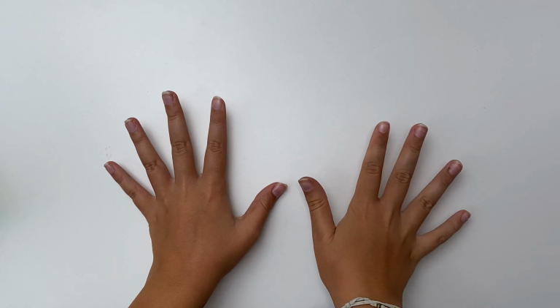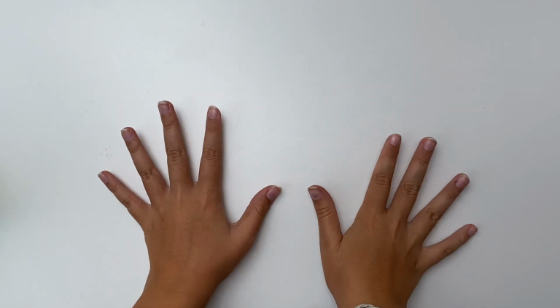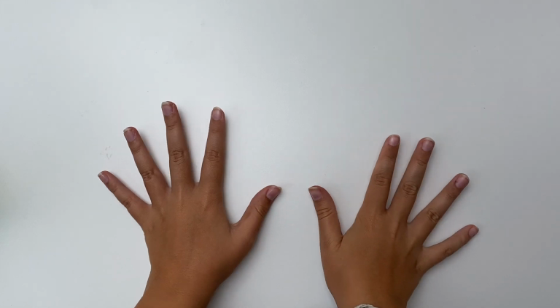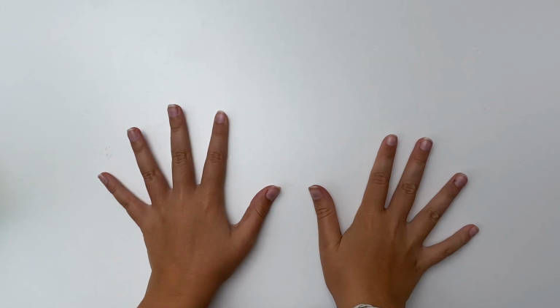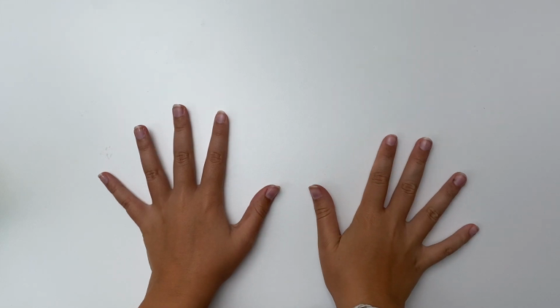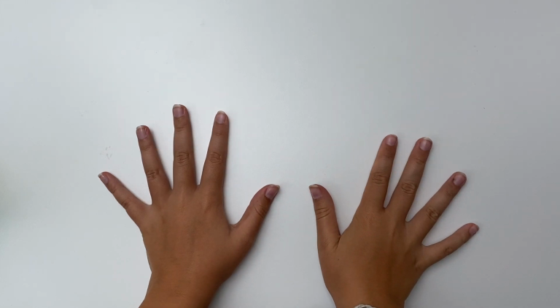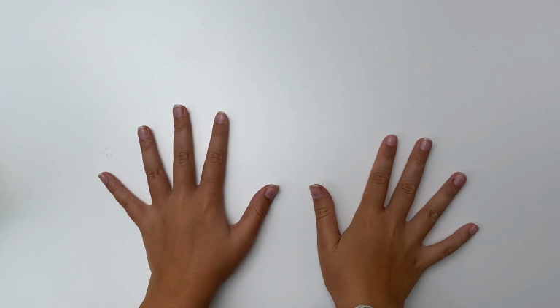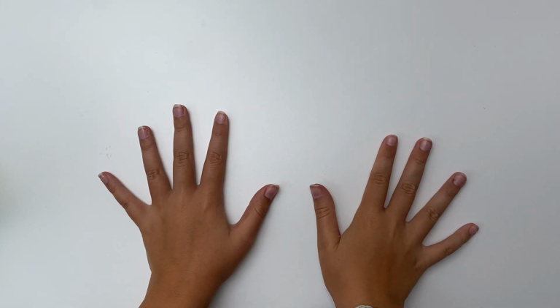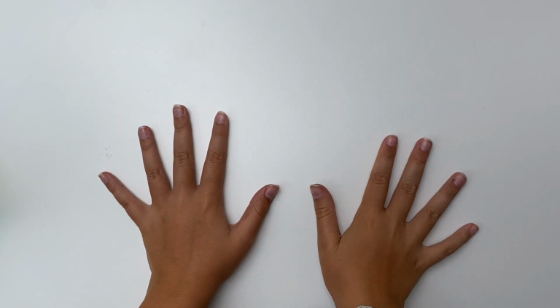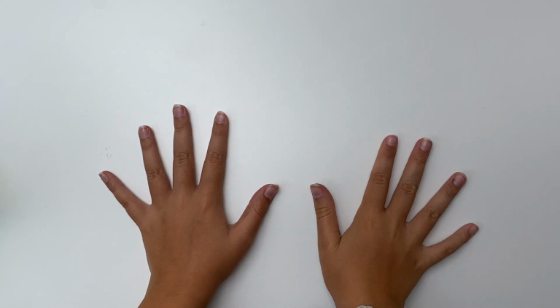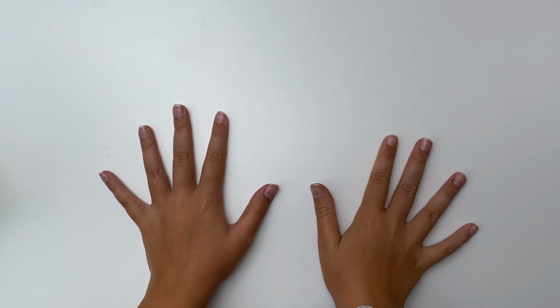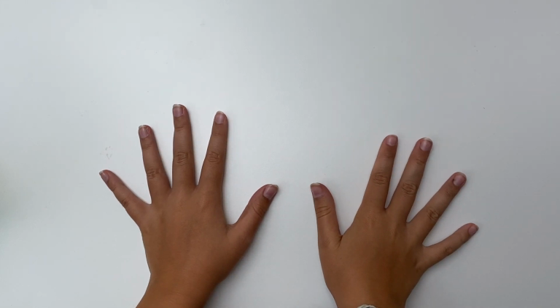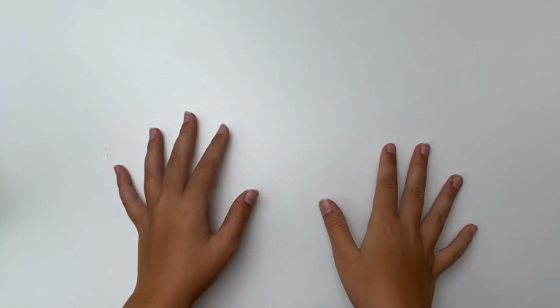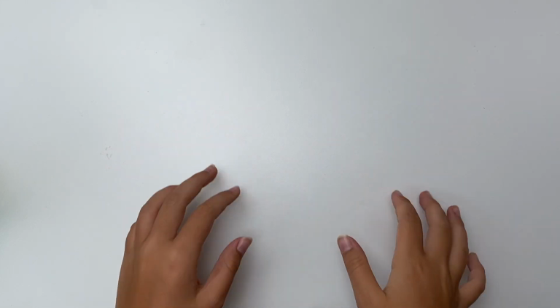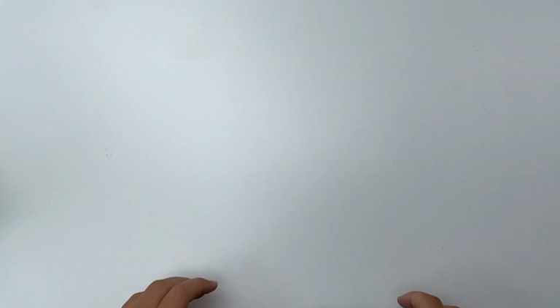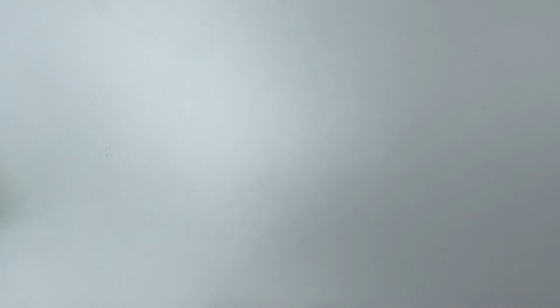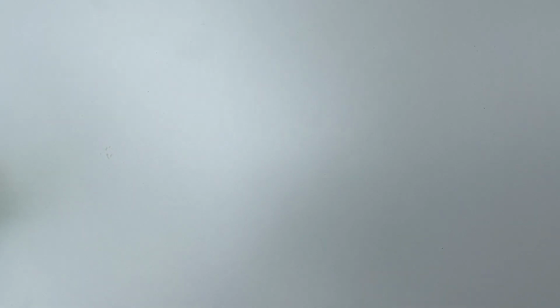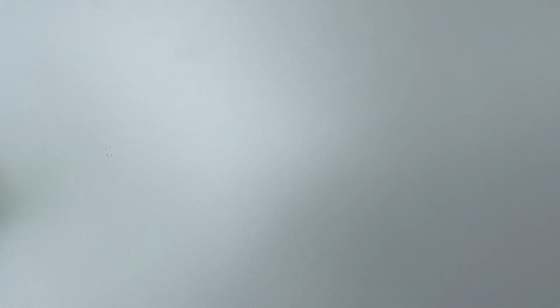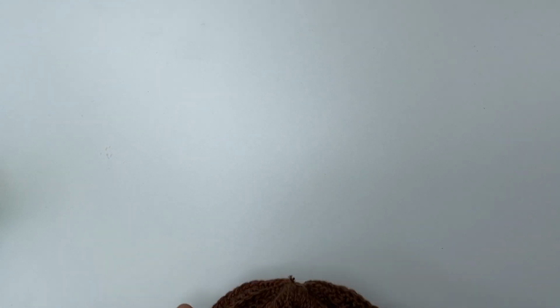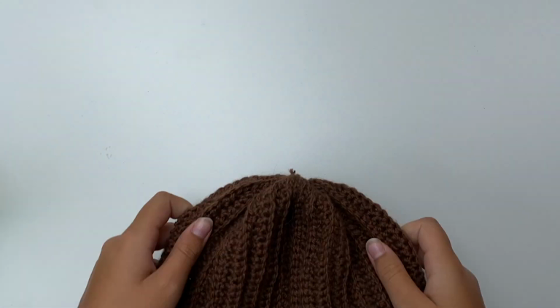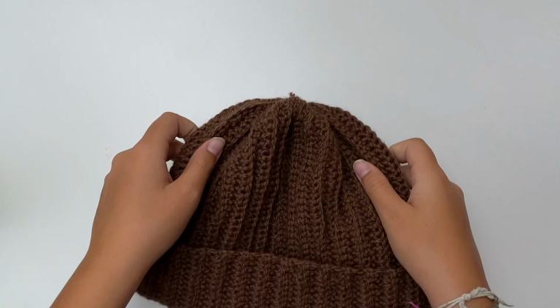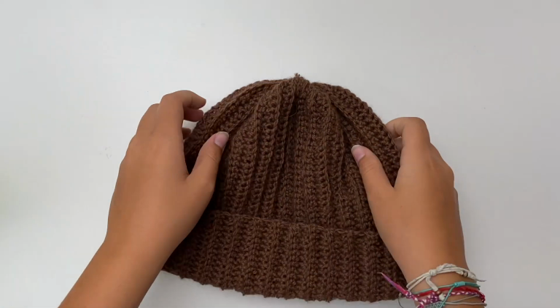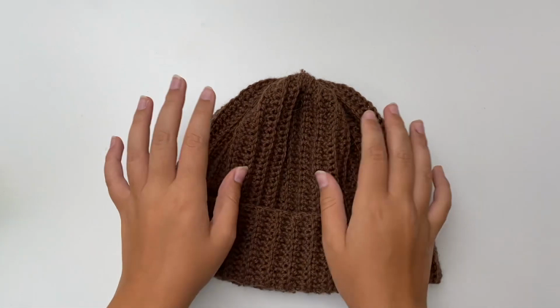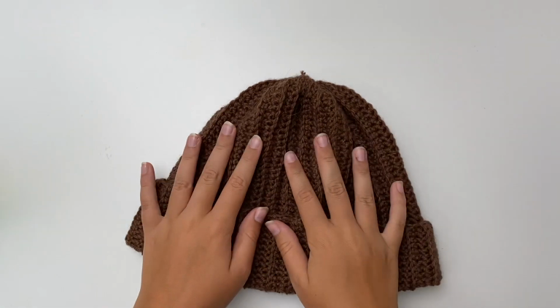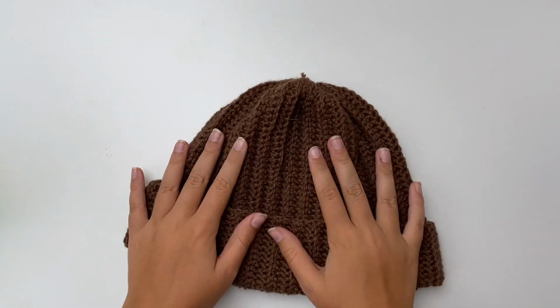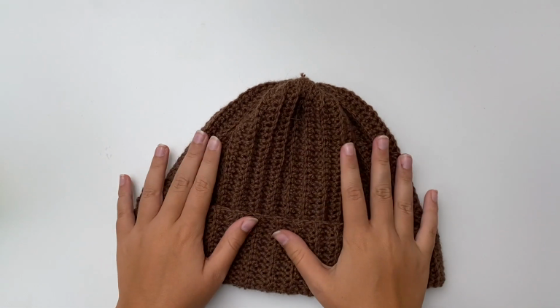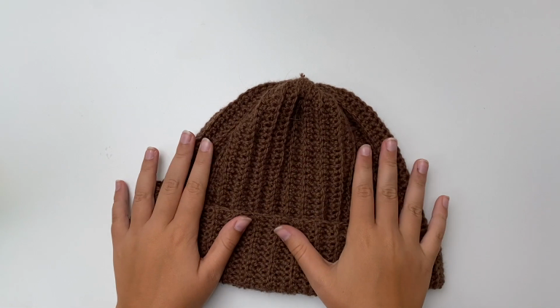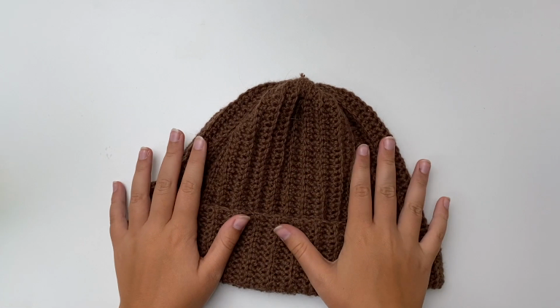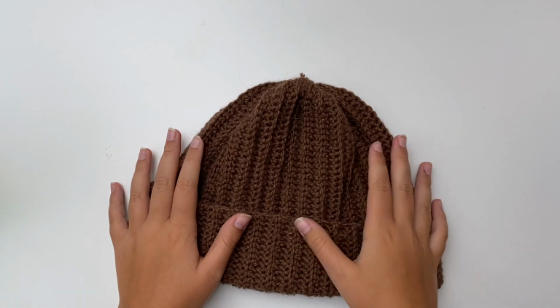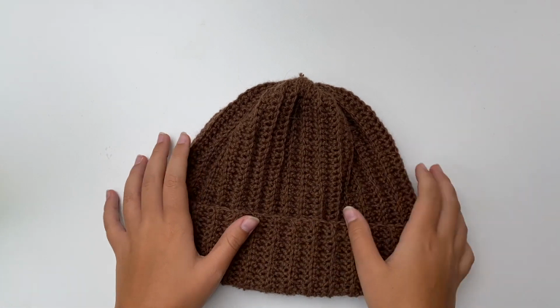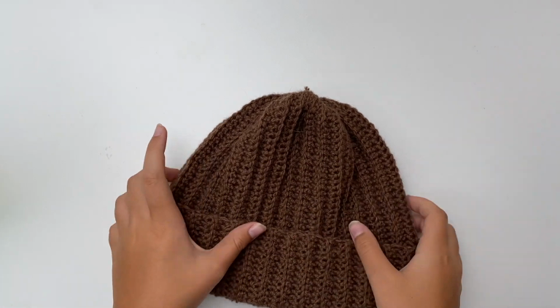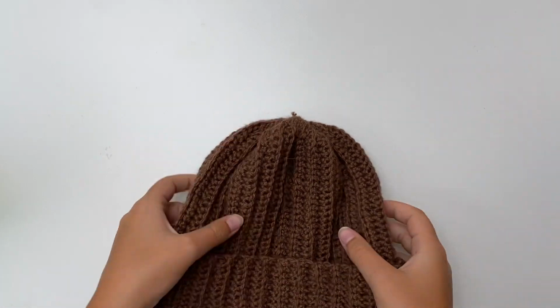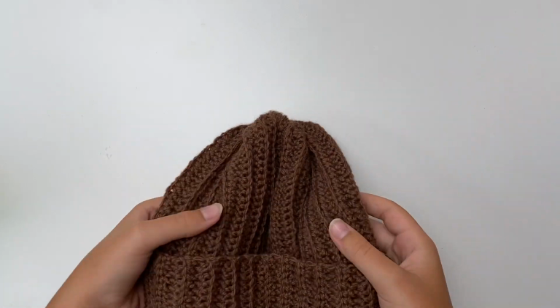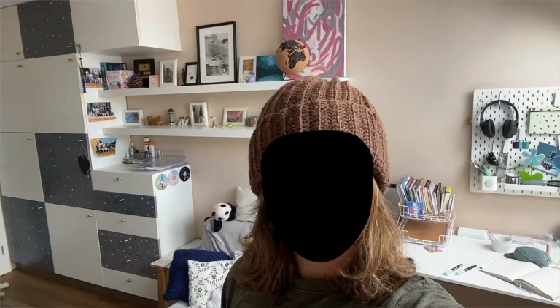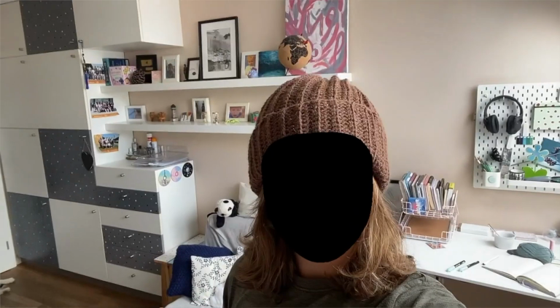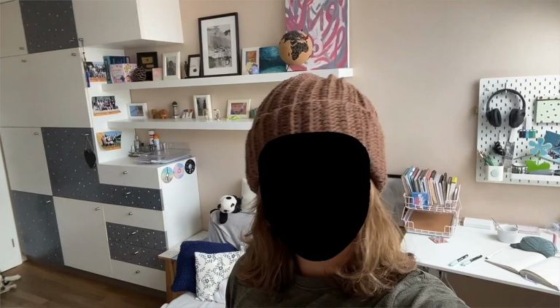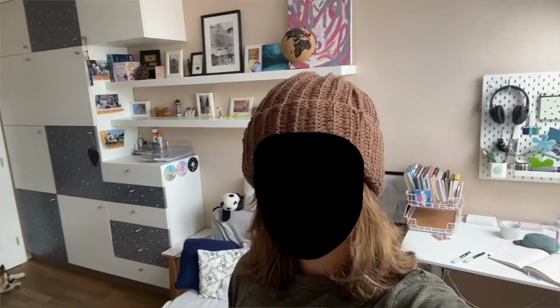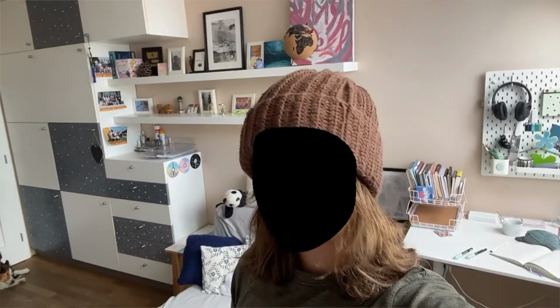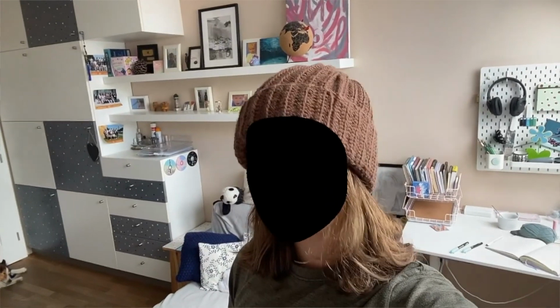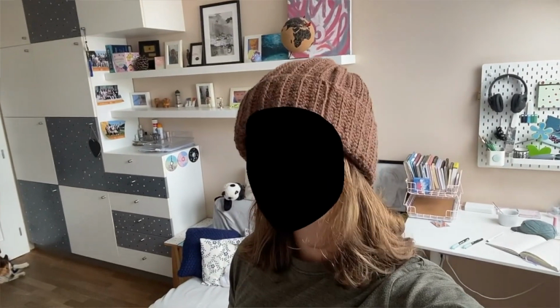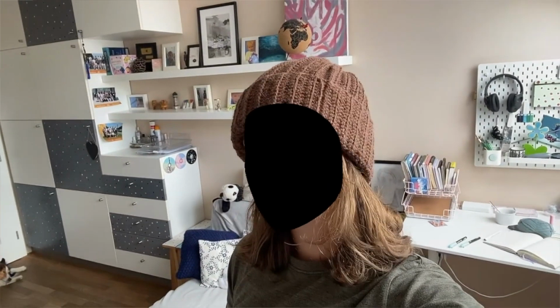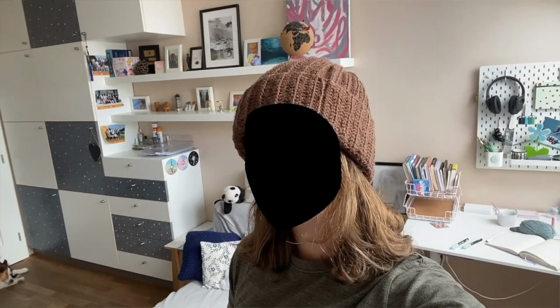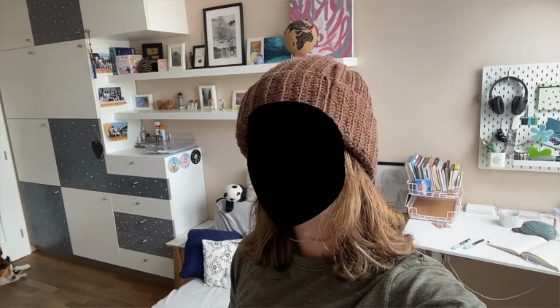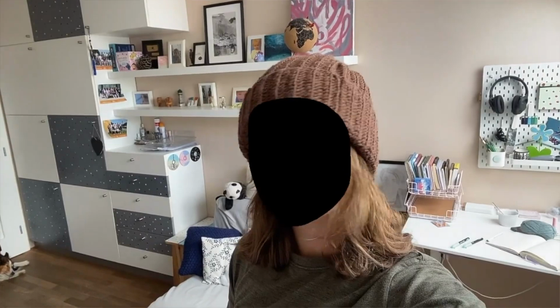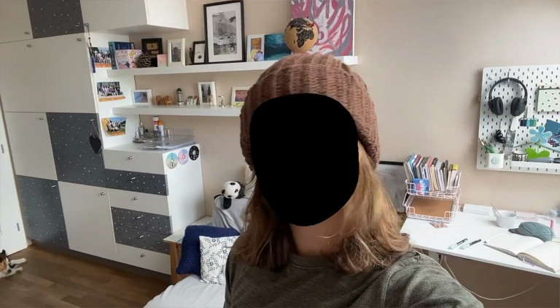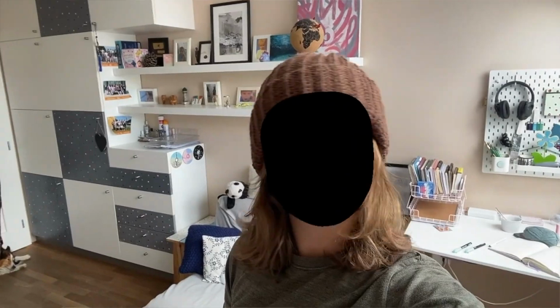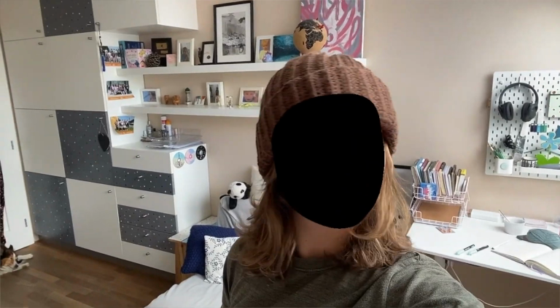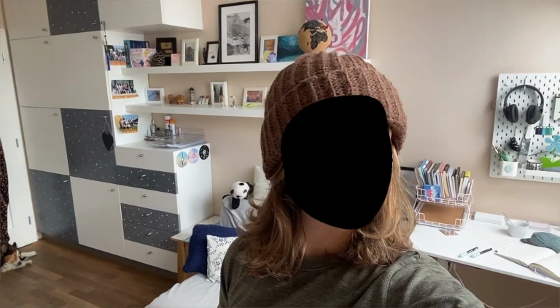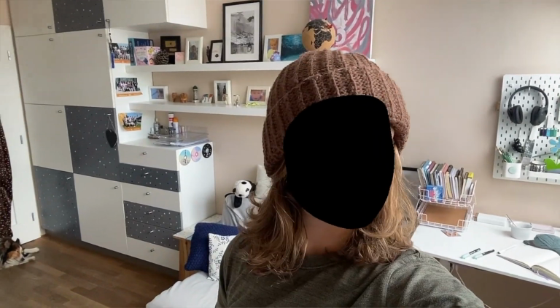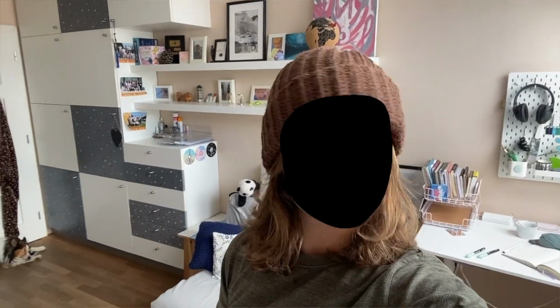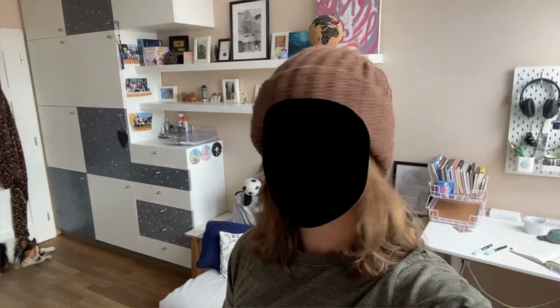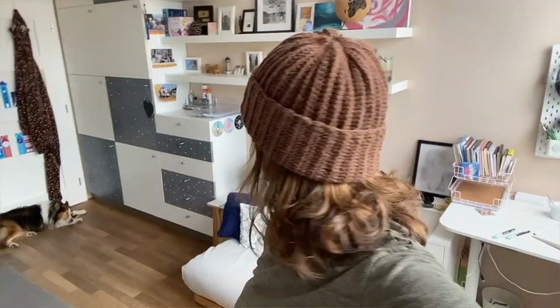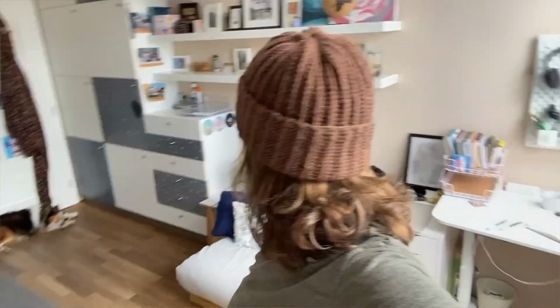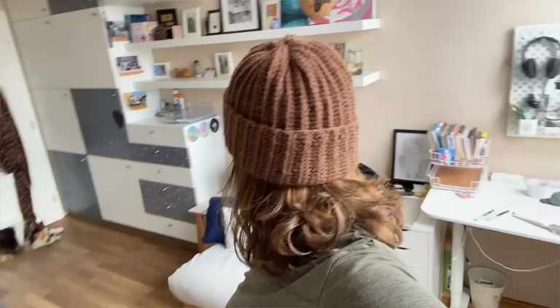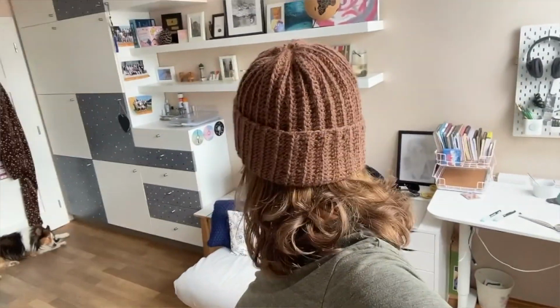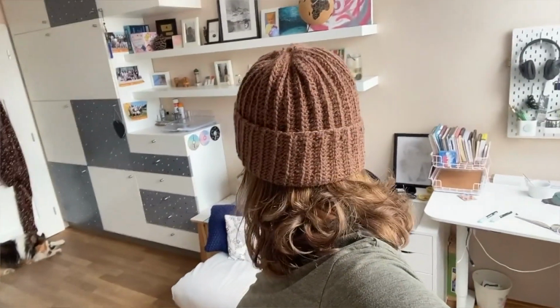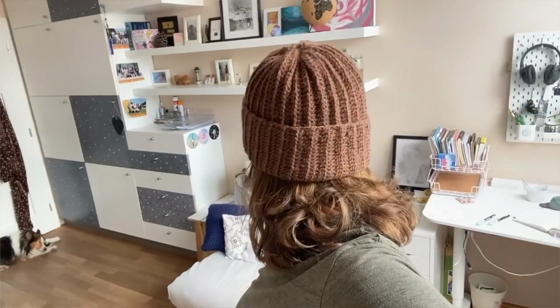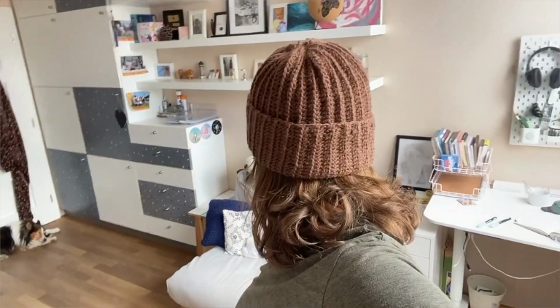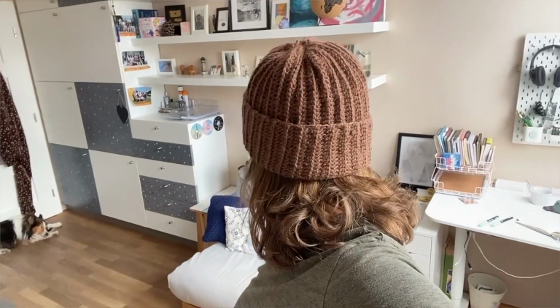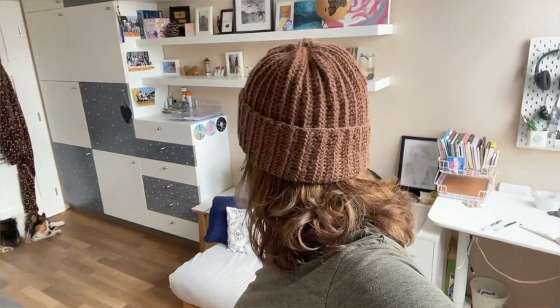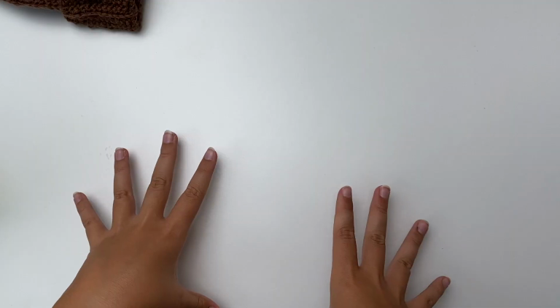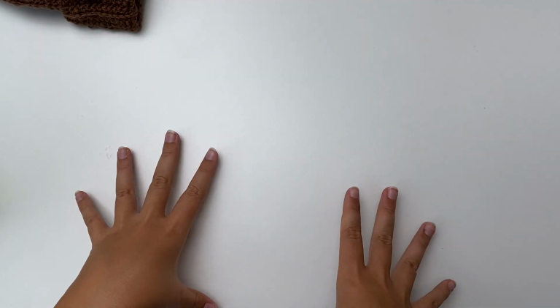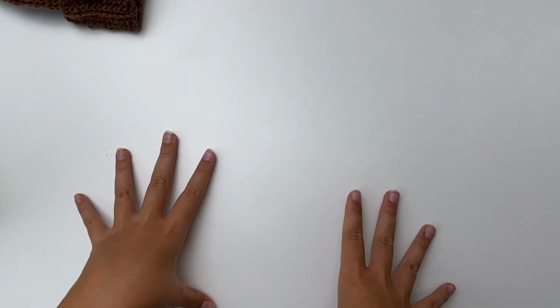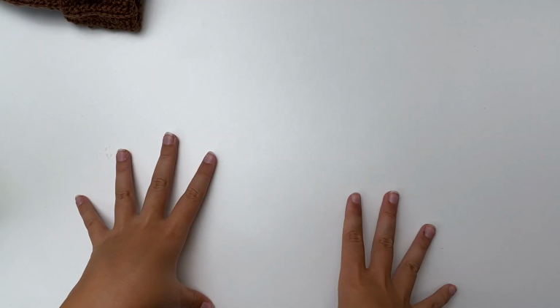Hi guys, welcome to today's video. Today I will be showing you how to make this adorable beanie. This is what it looks like on a person. It's just so cute.